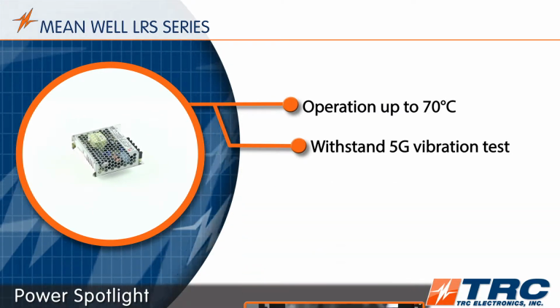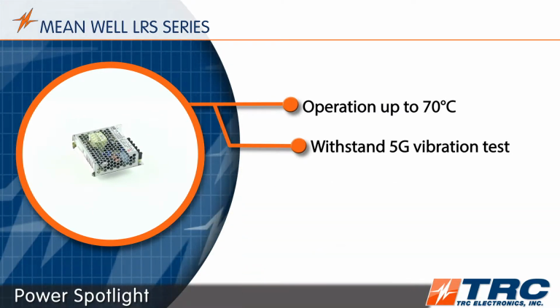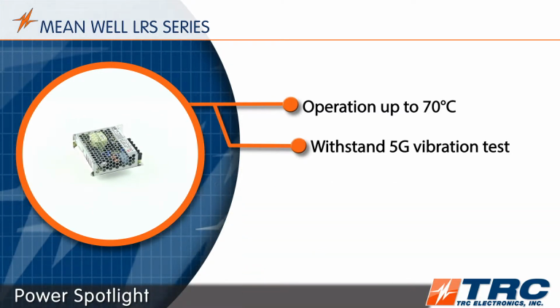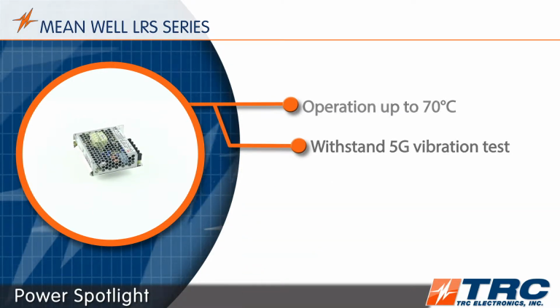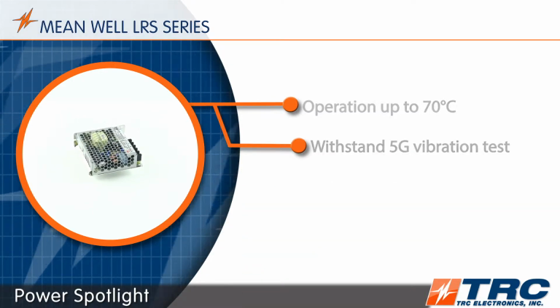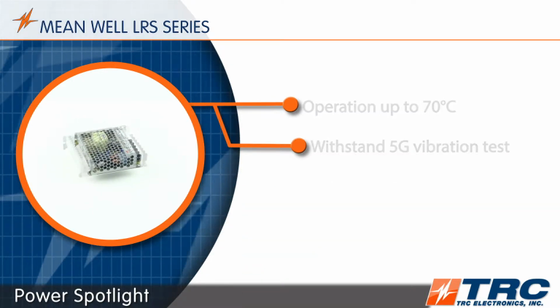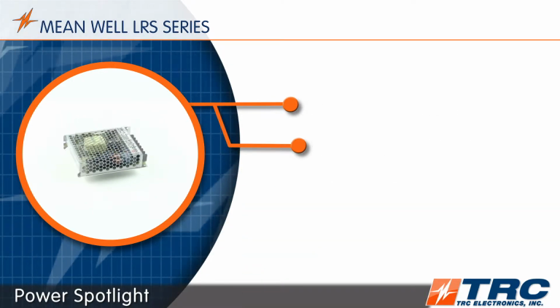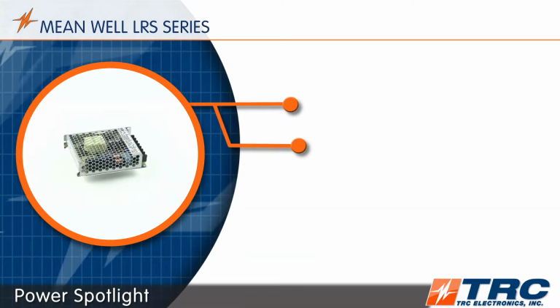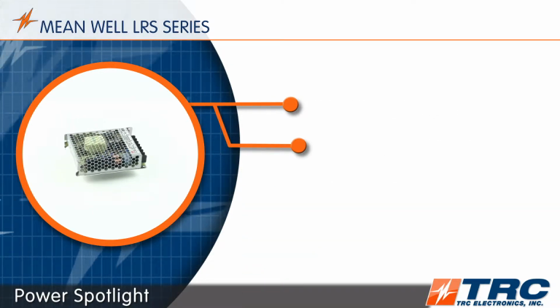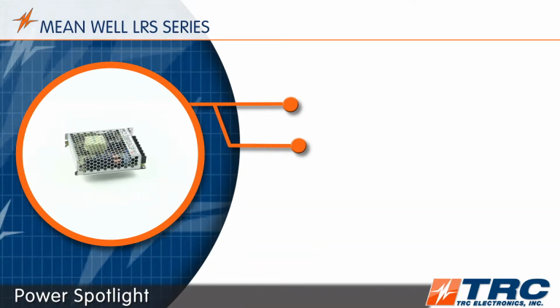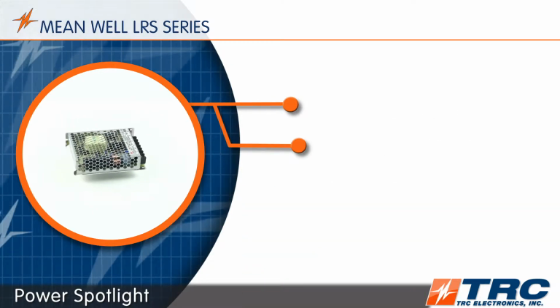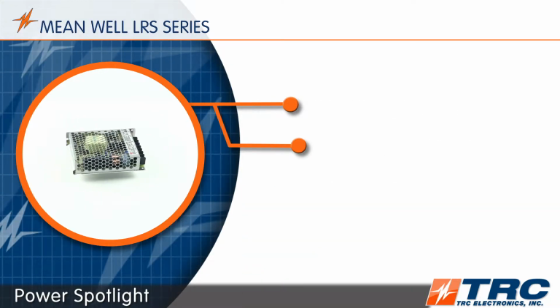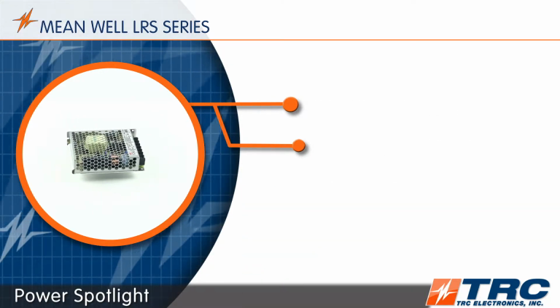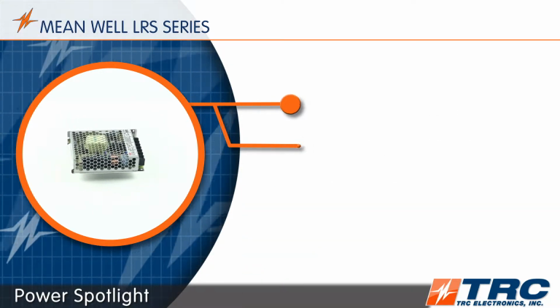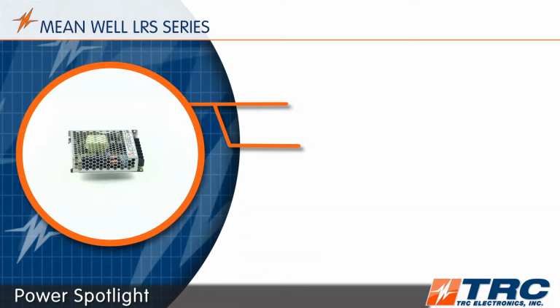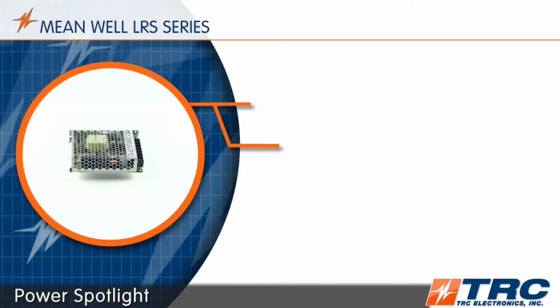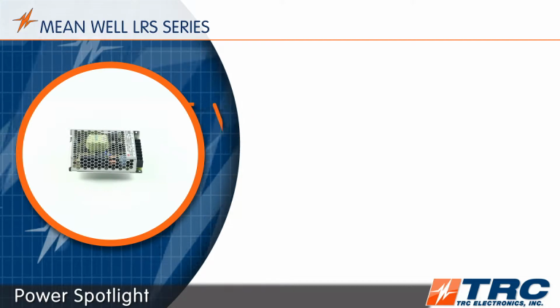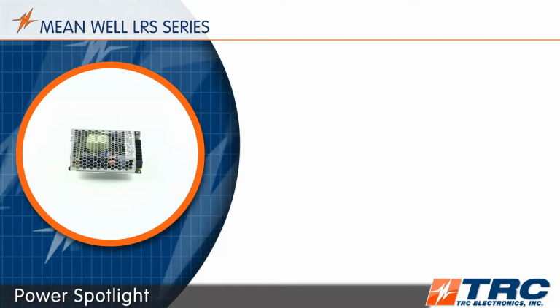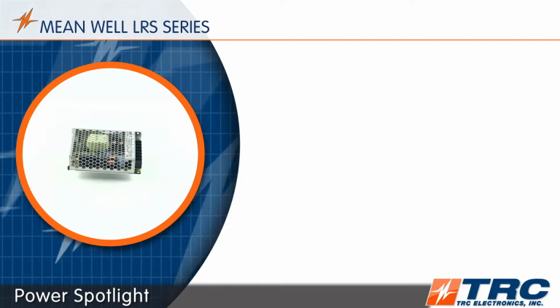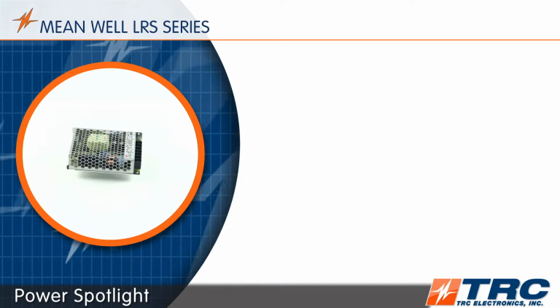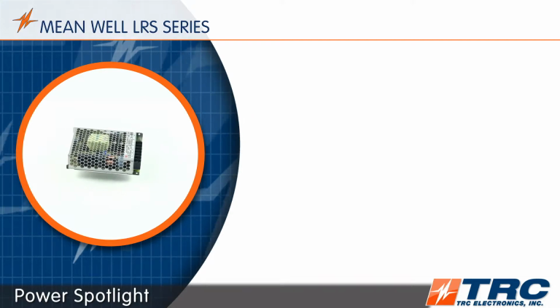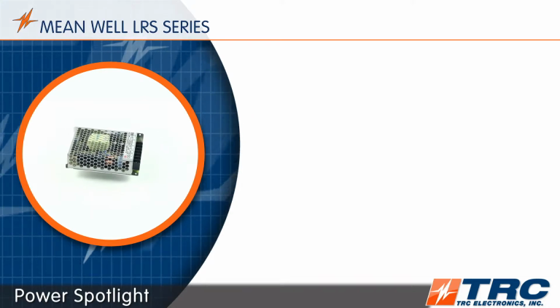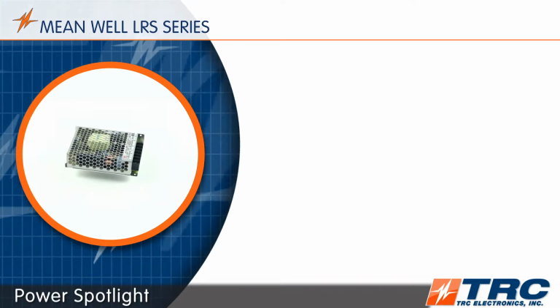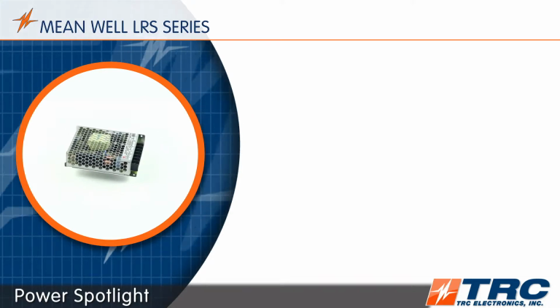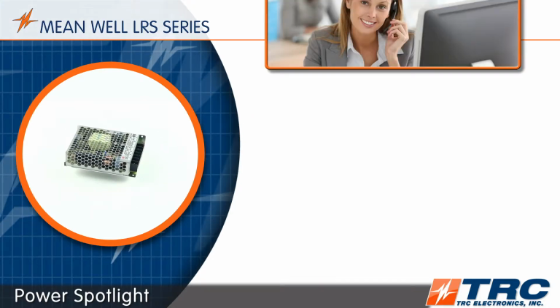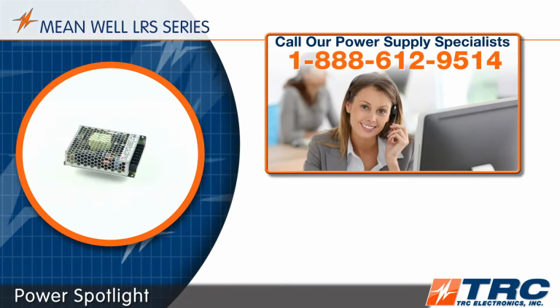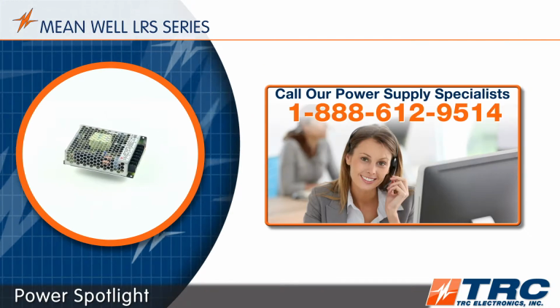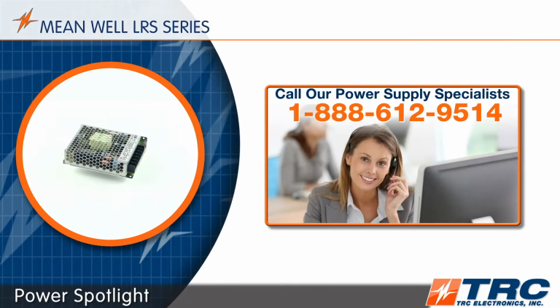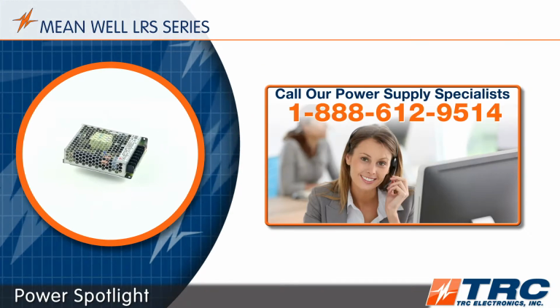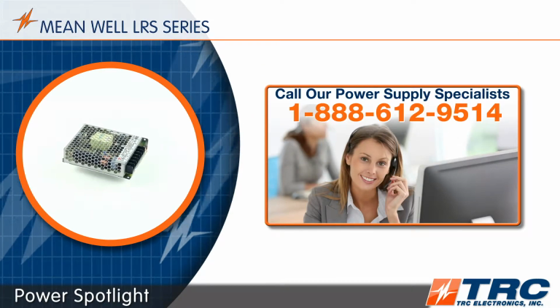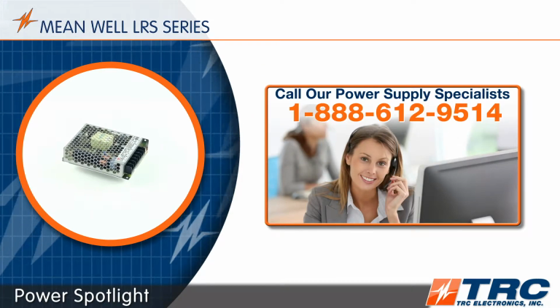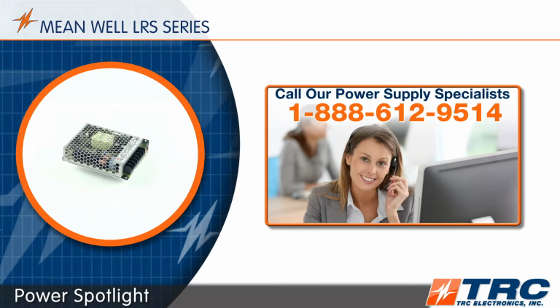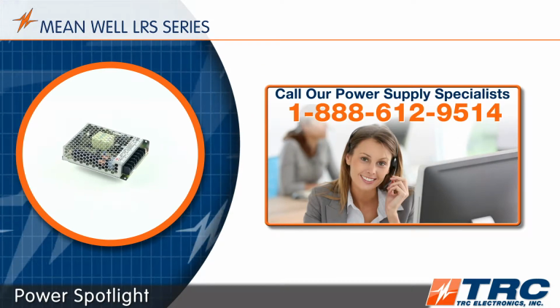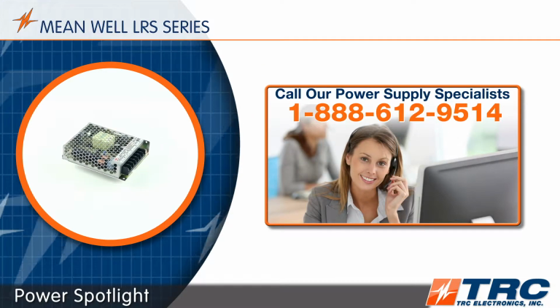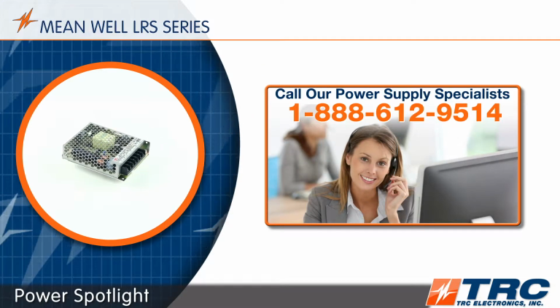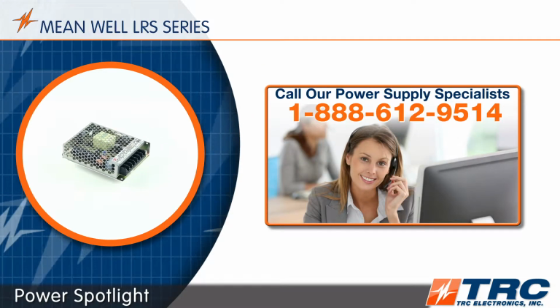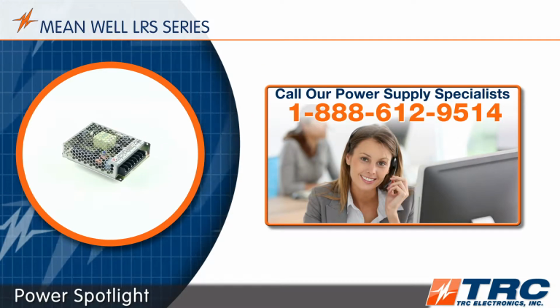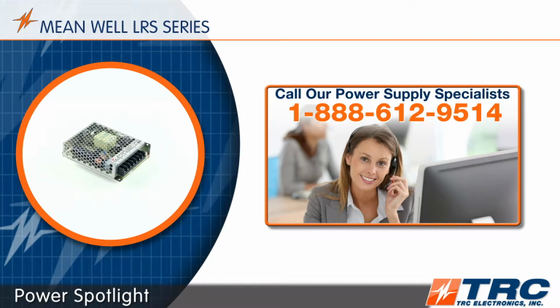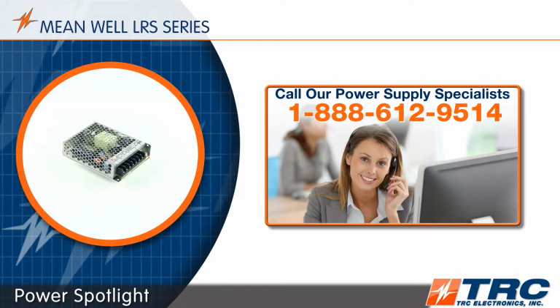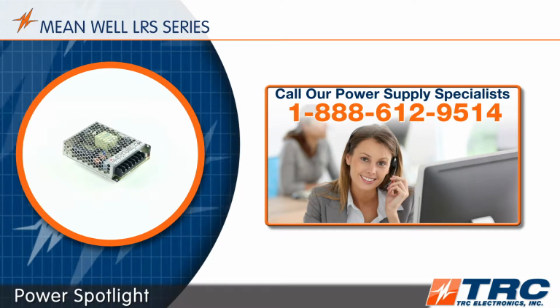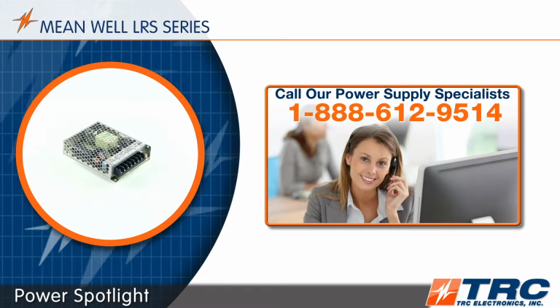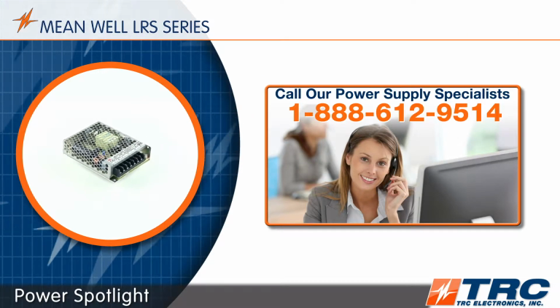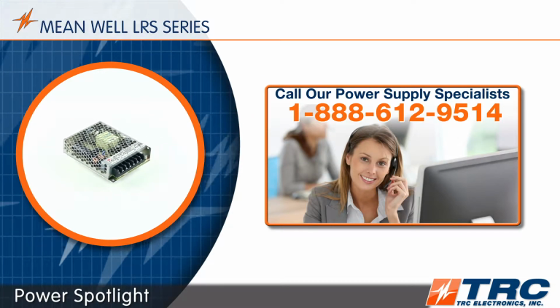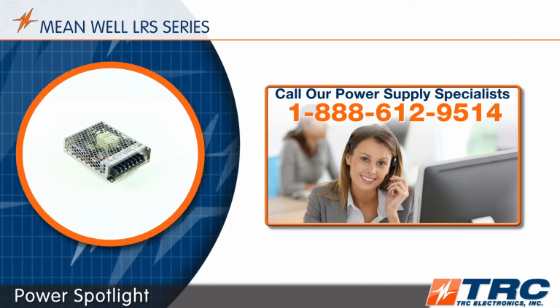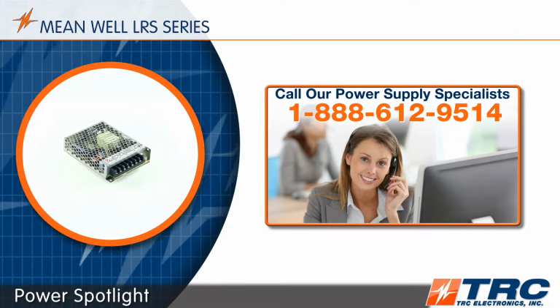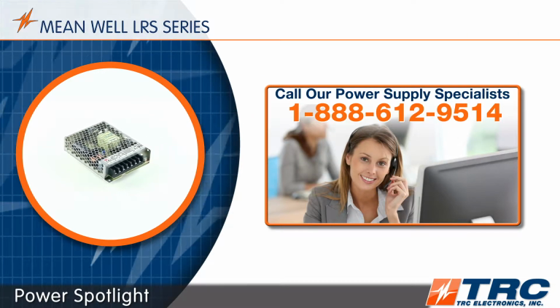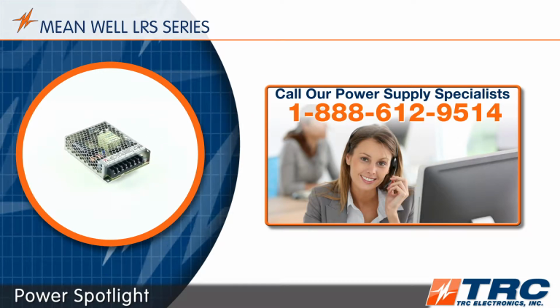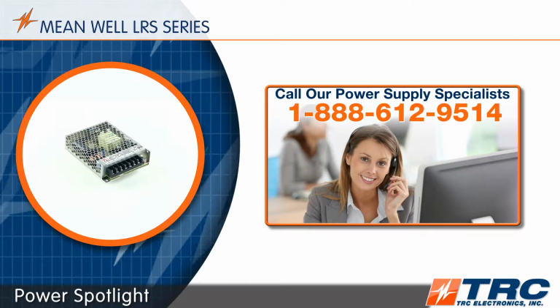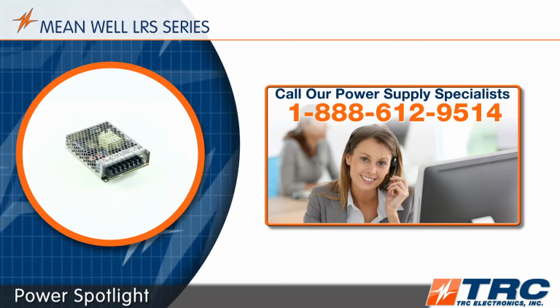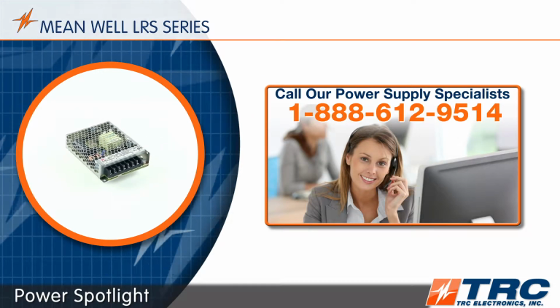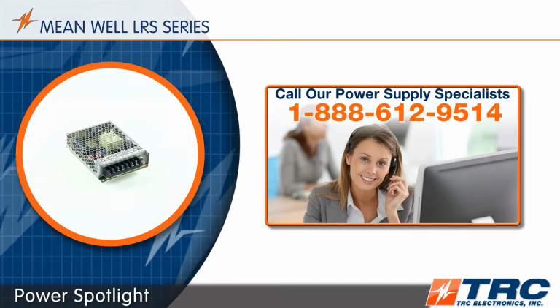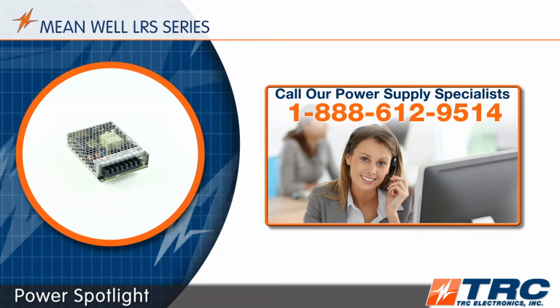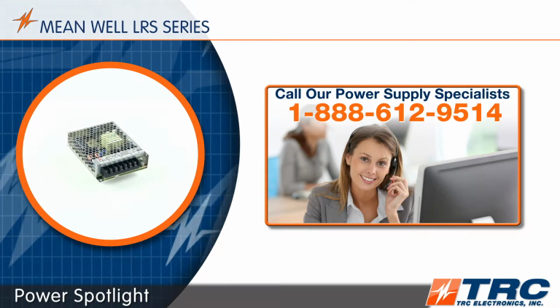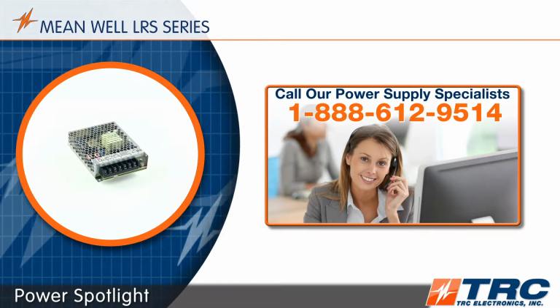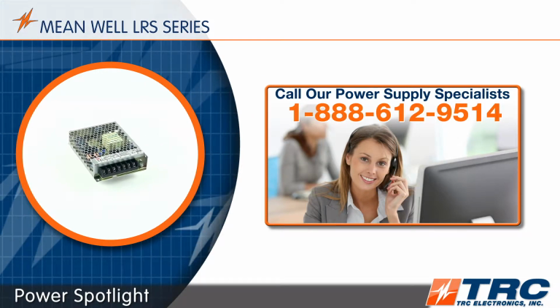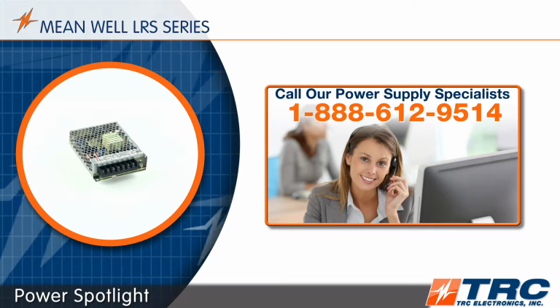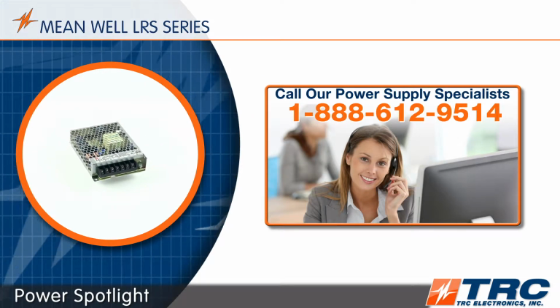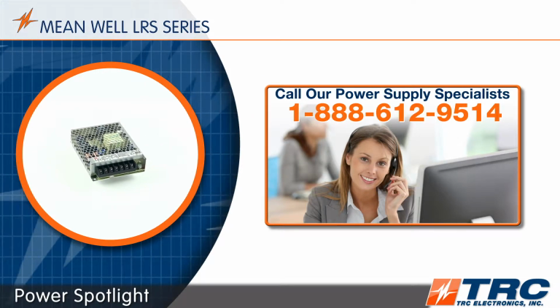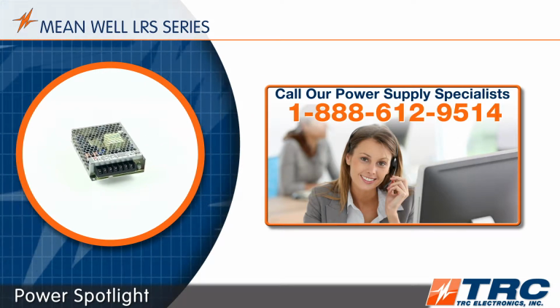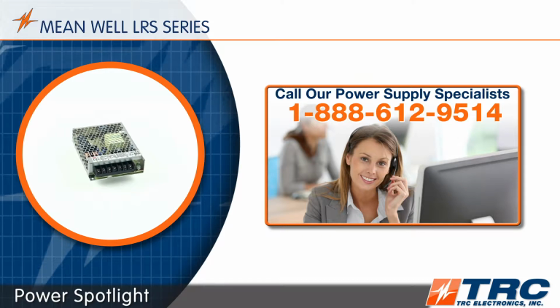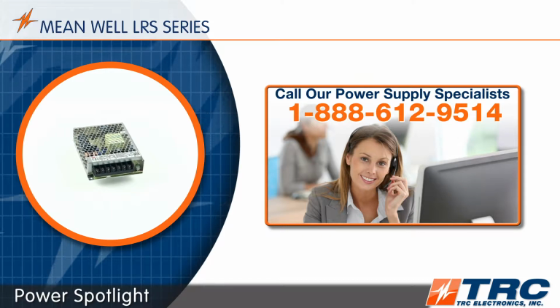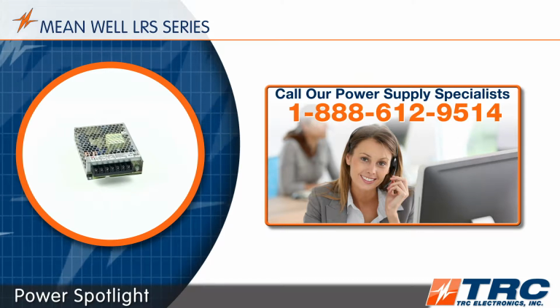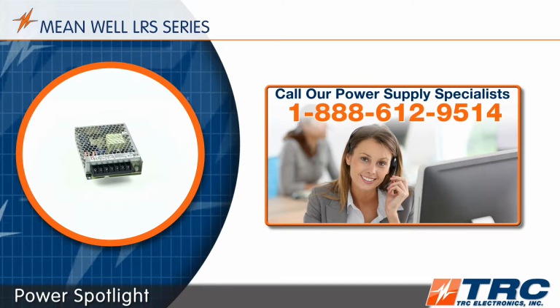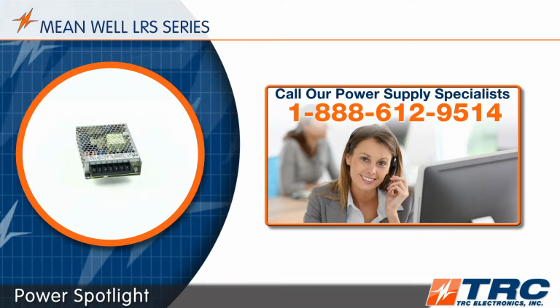If this product sounds interesting to you, give our office a call. We'll get you more information and we'll get you on the right LRS power supply today.